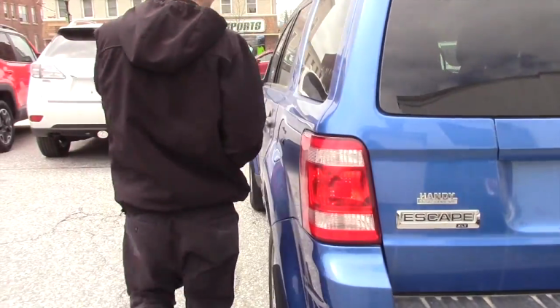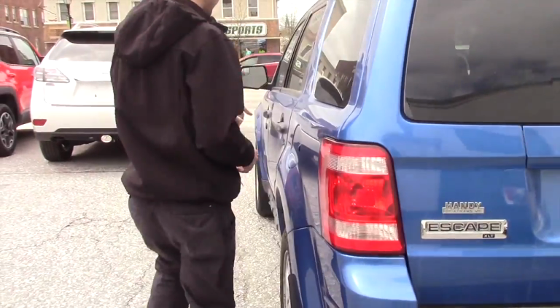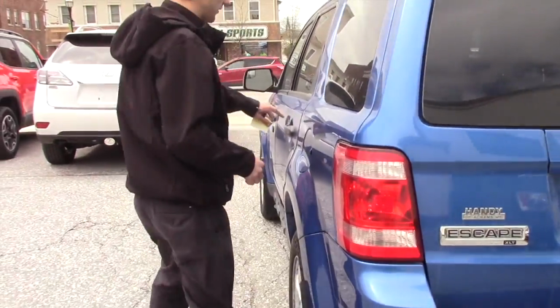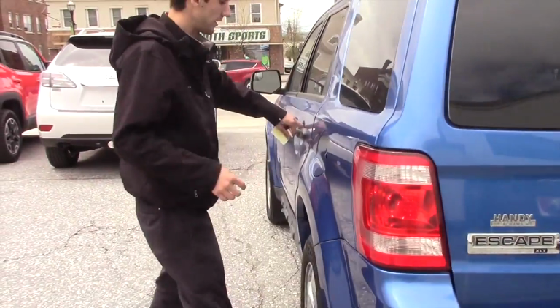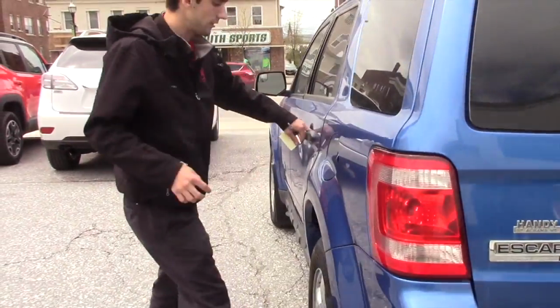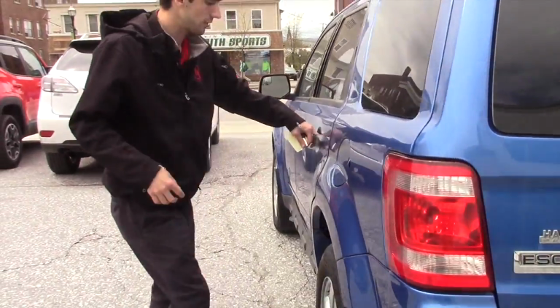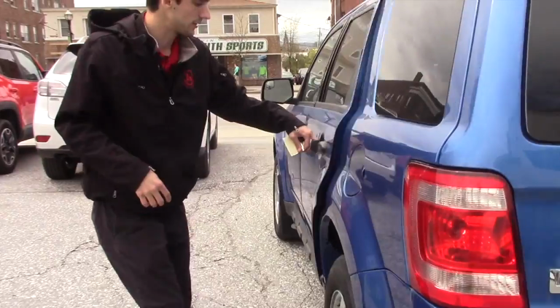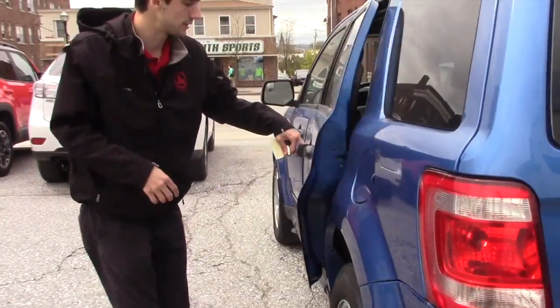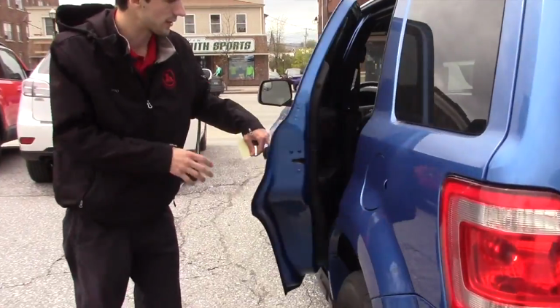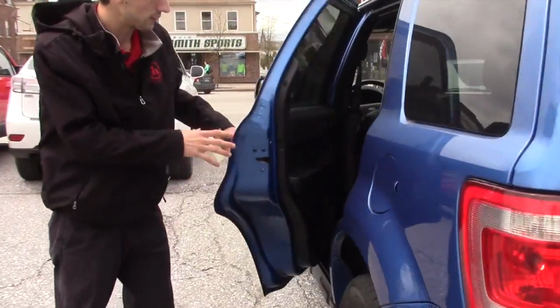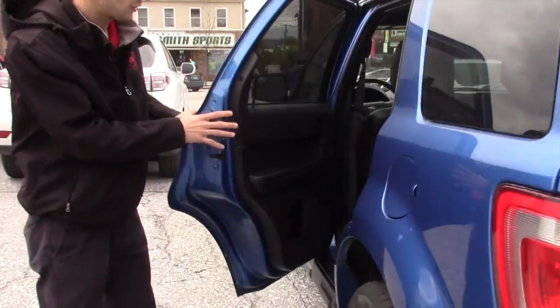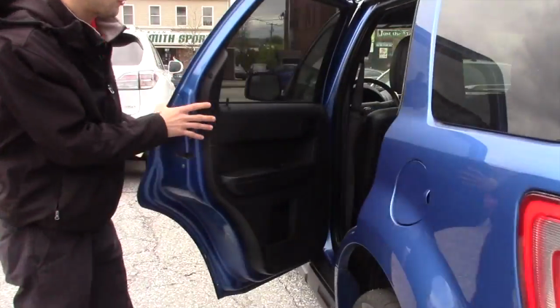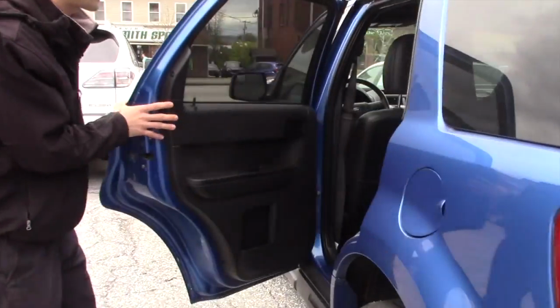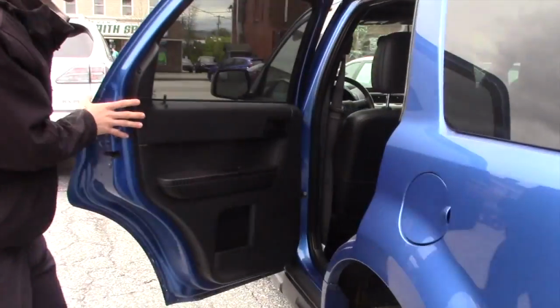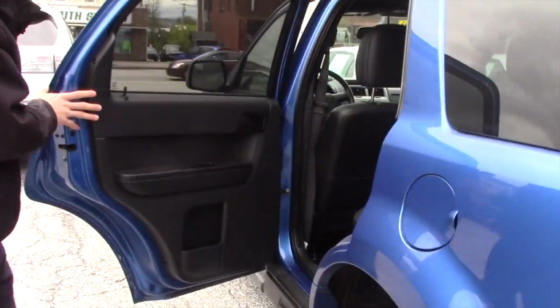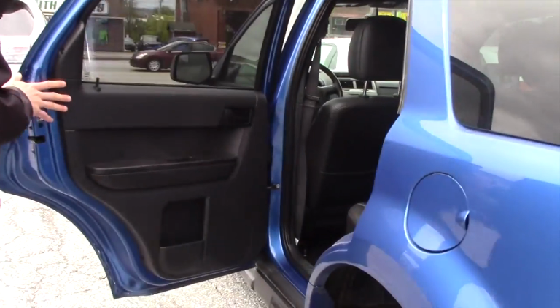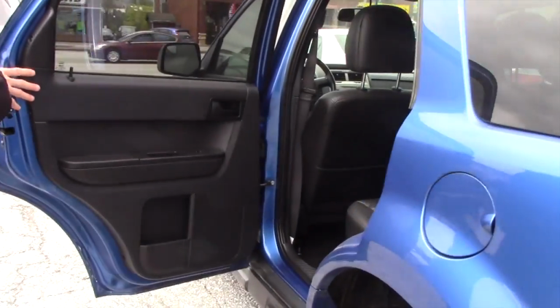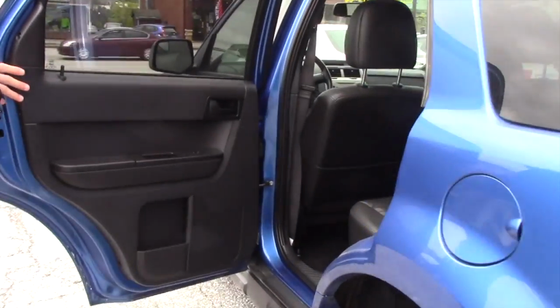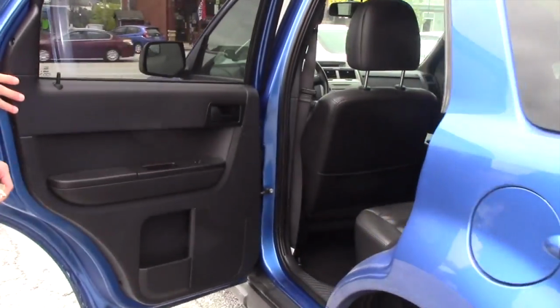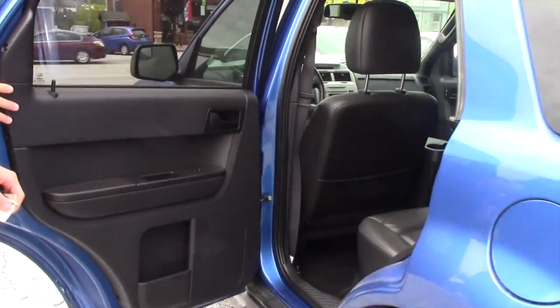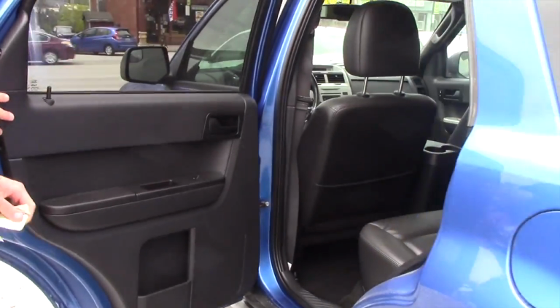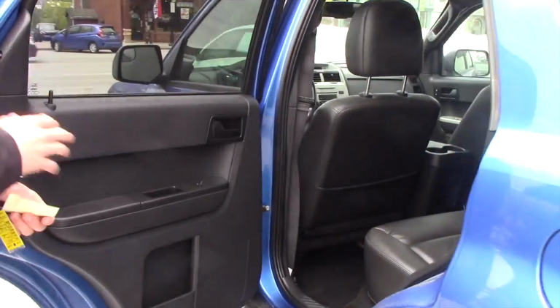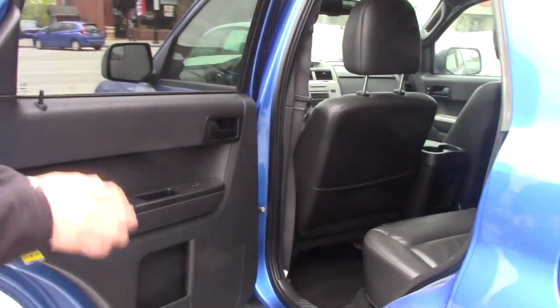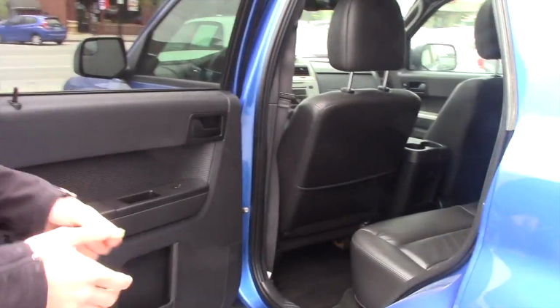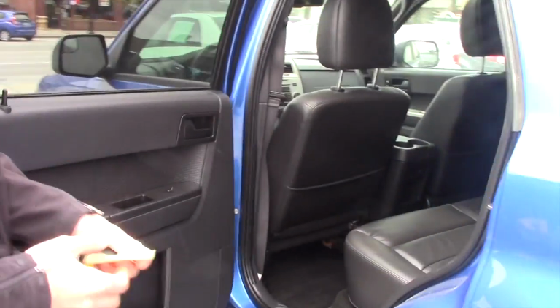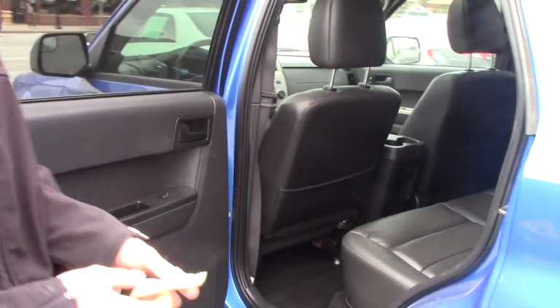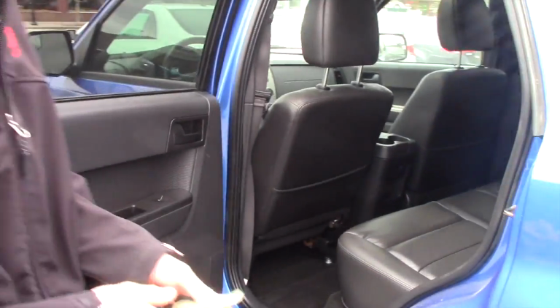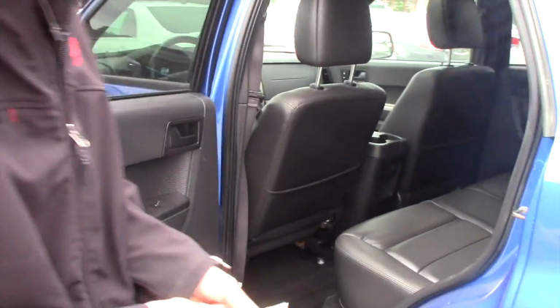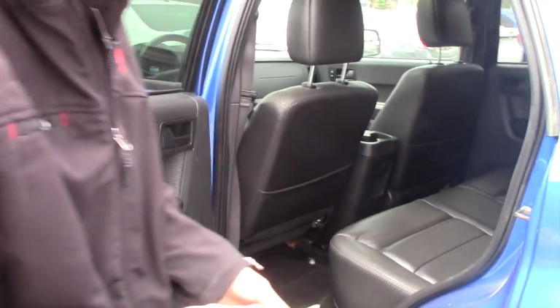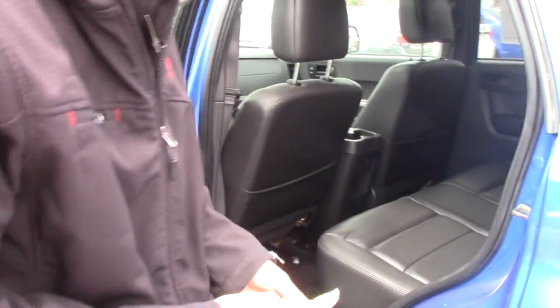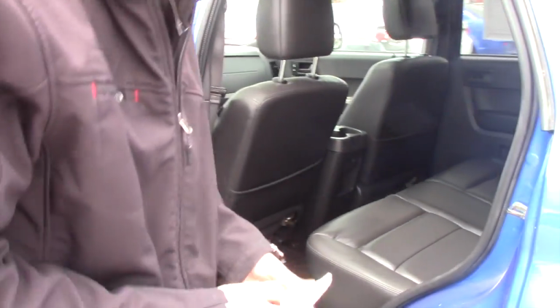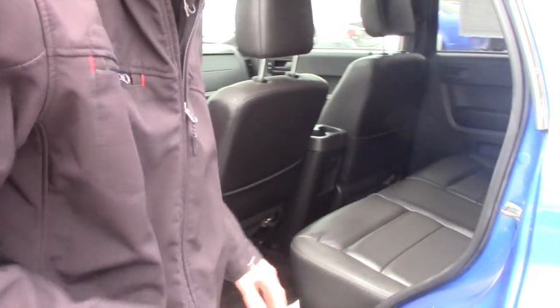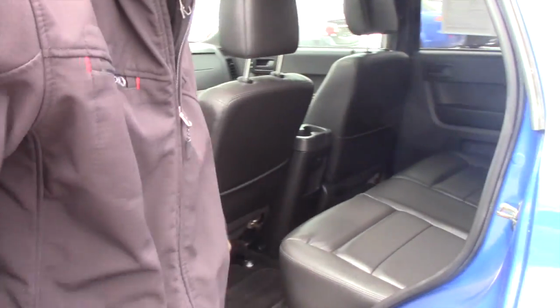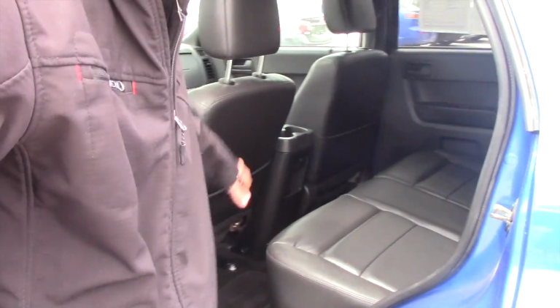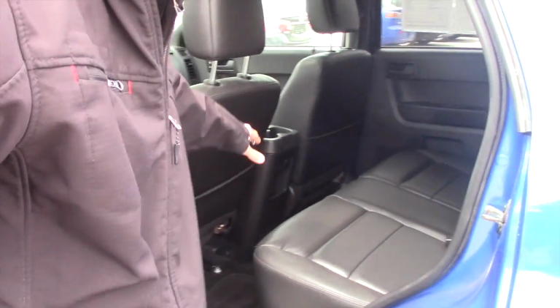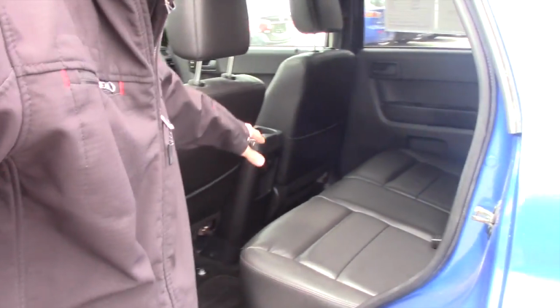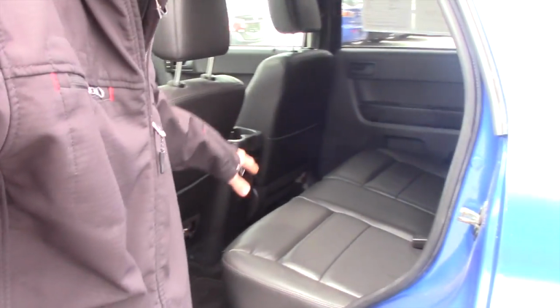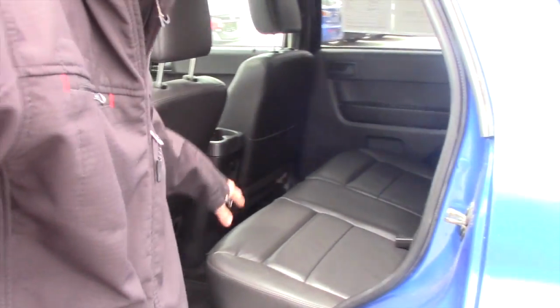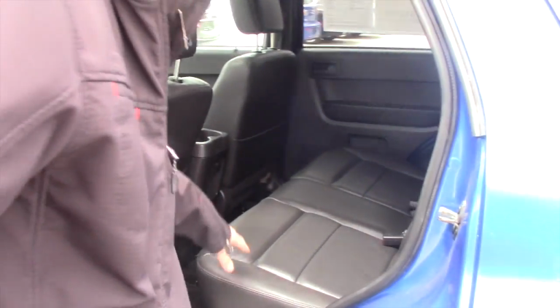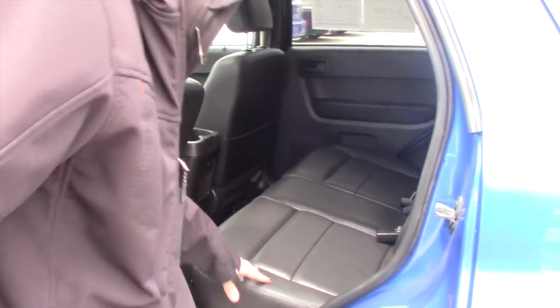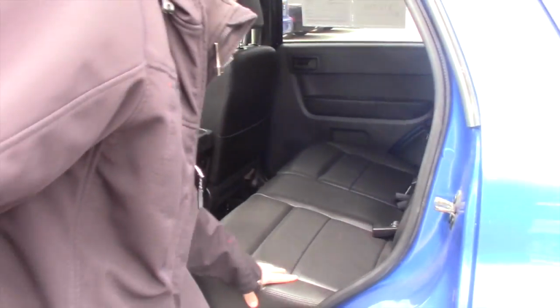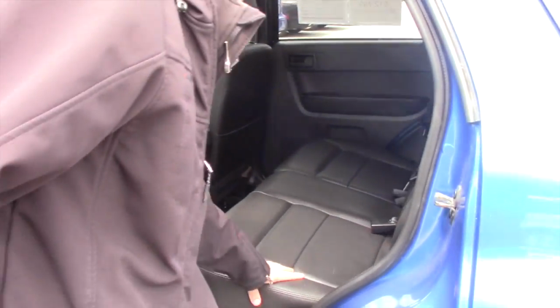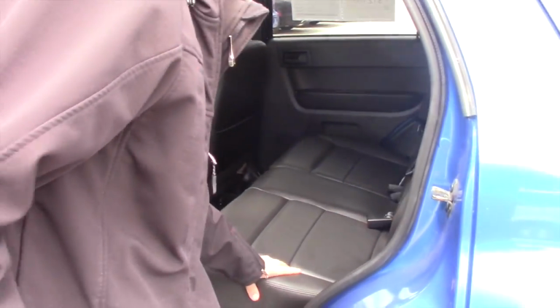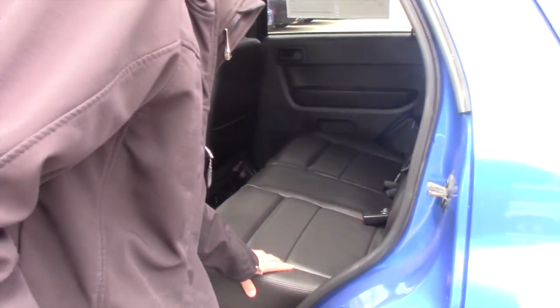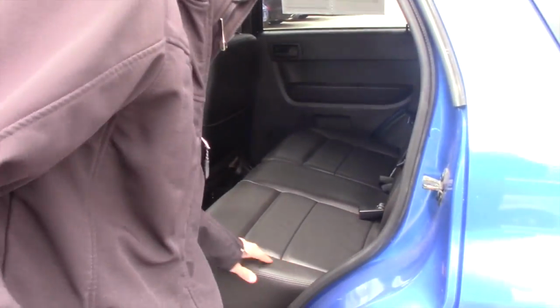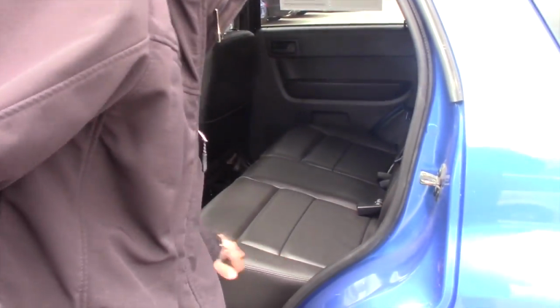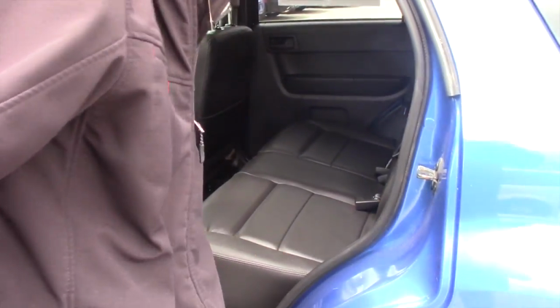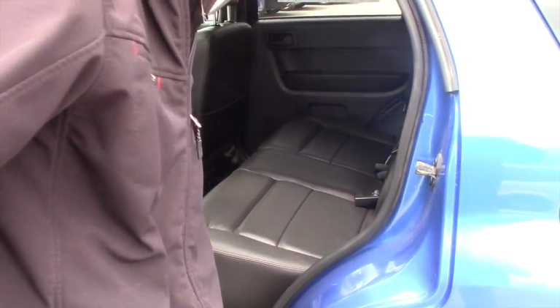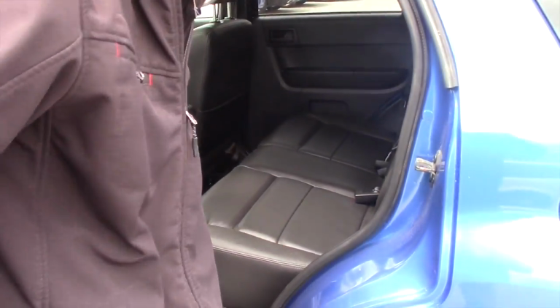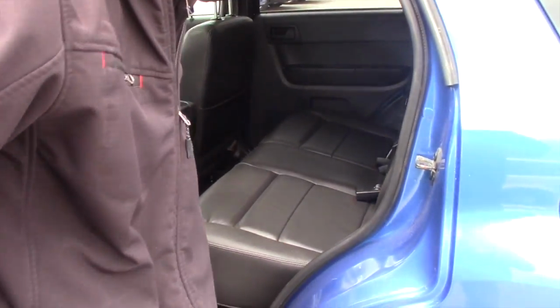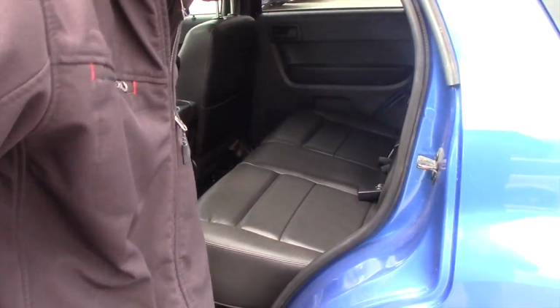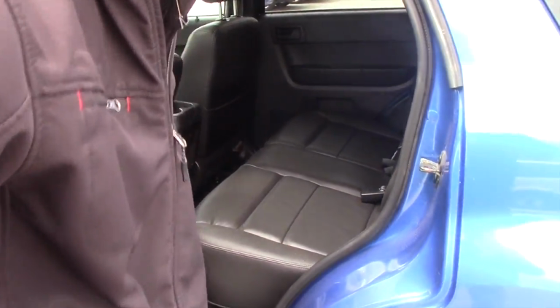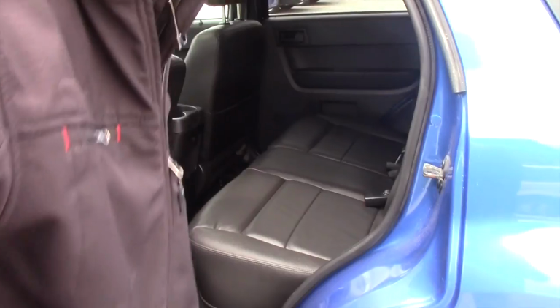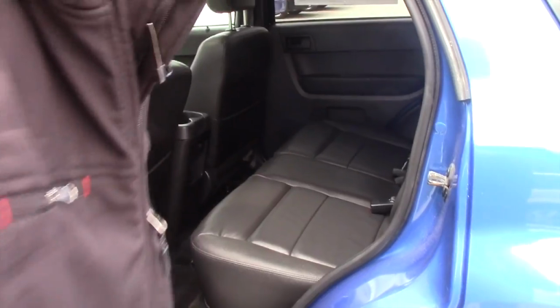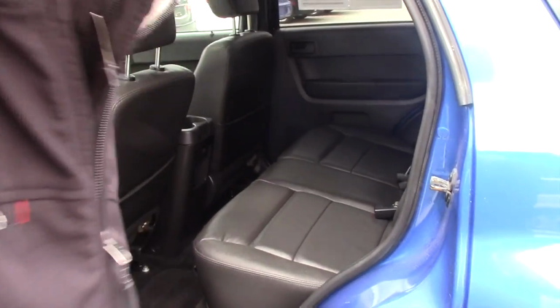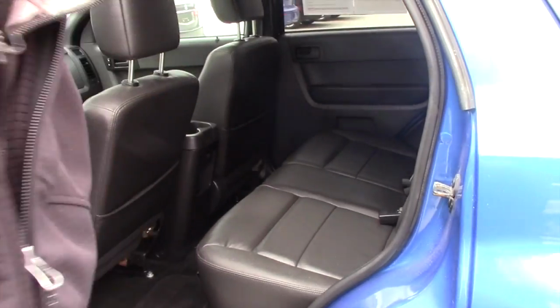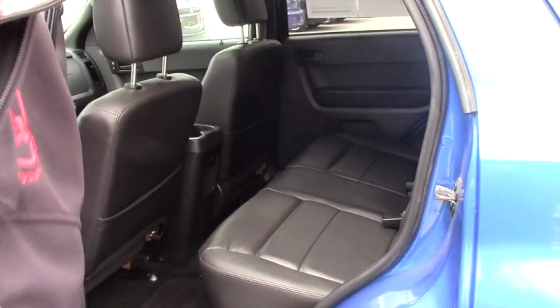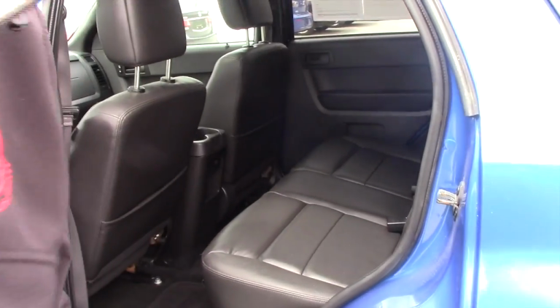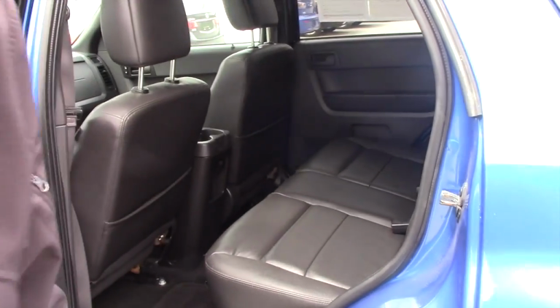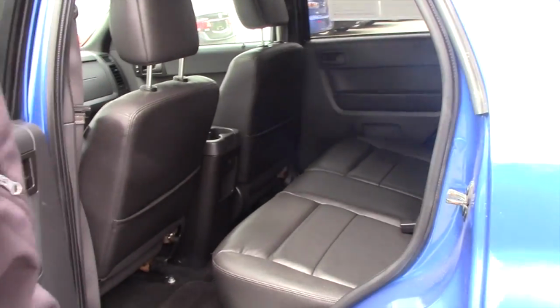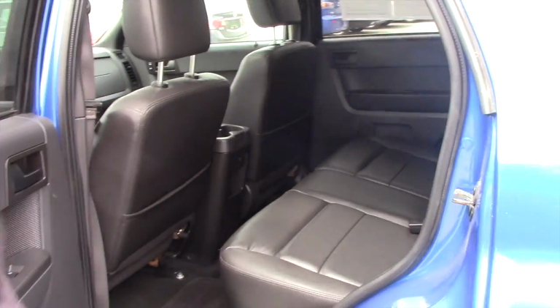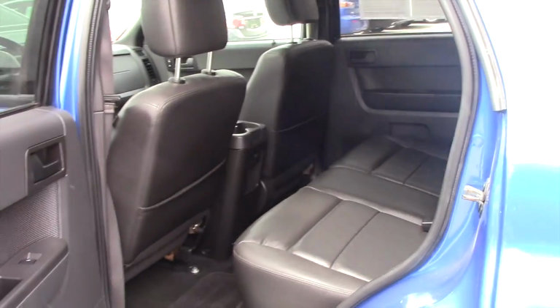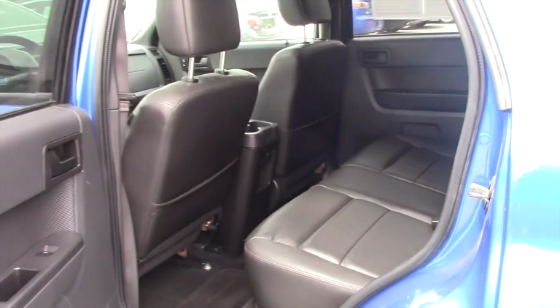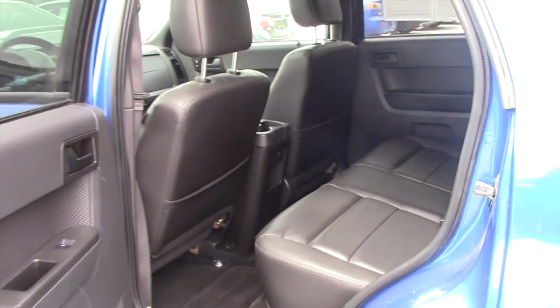Getting to the second row, you're going to have this black leather interior, carpet floor mats — very clean, no stains or tears or anything in the interior.